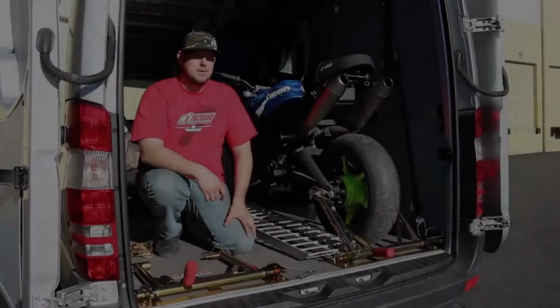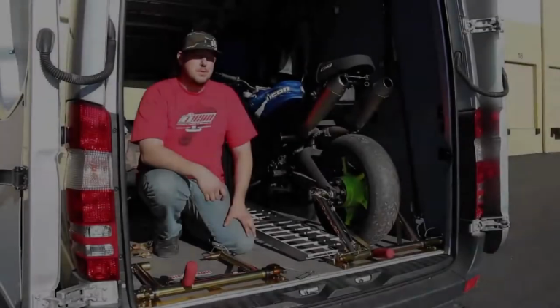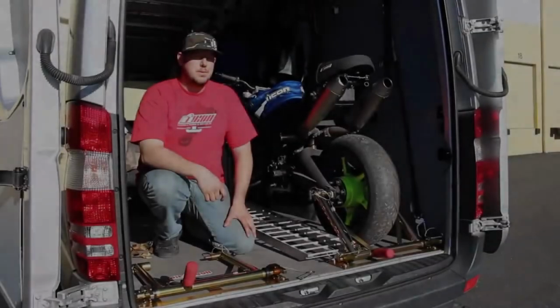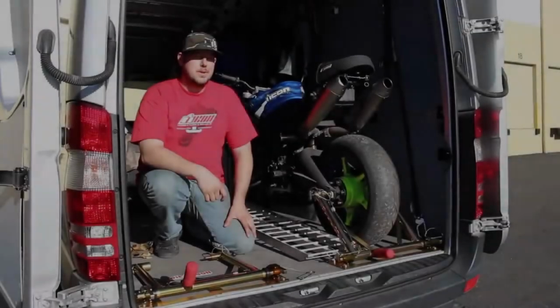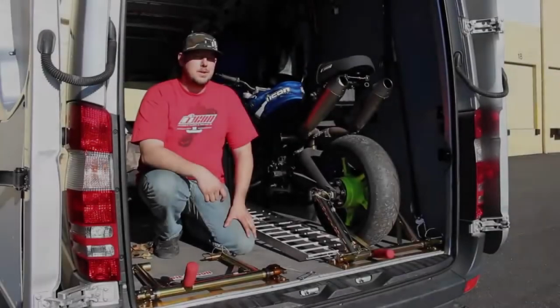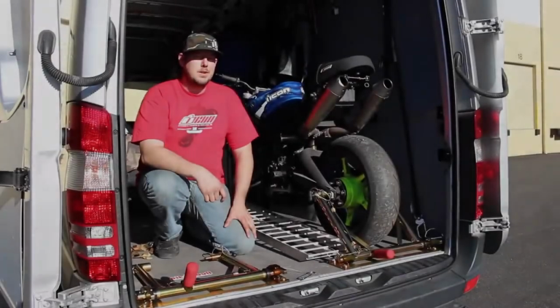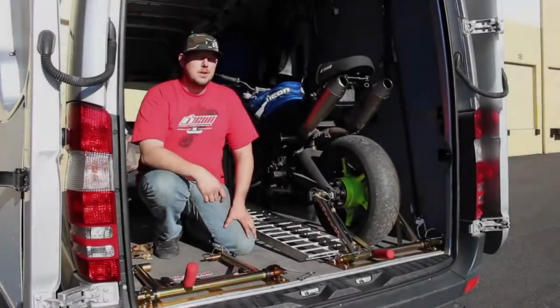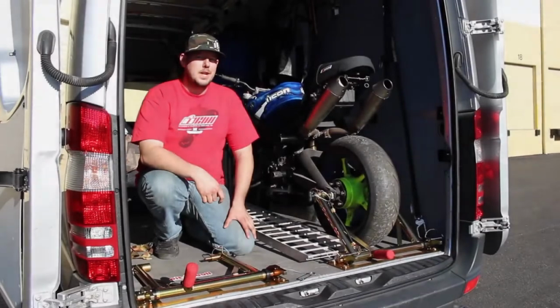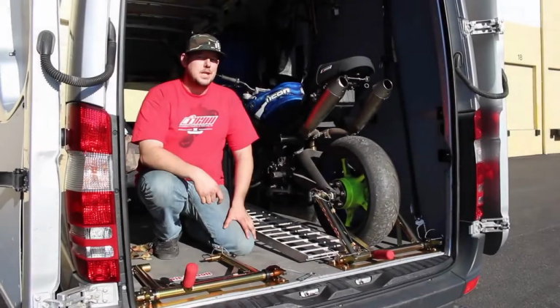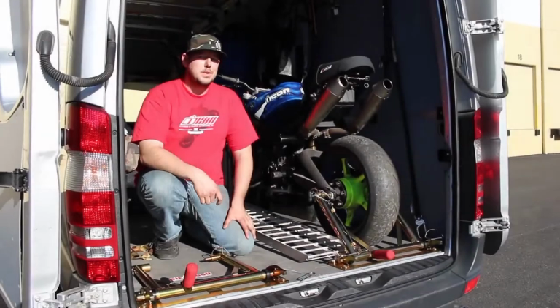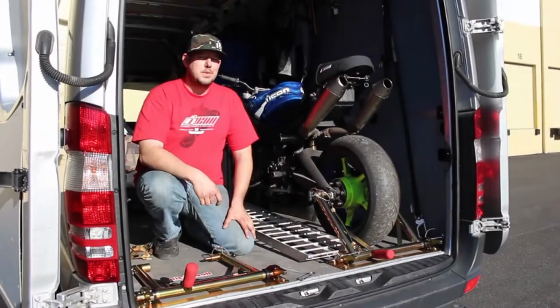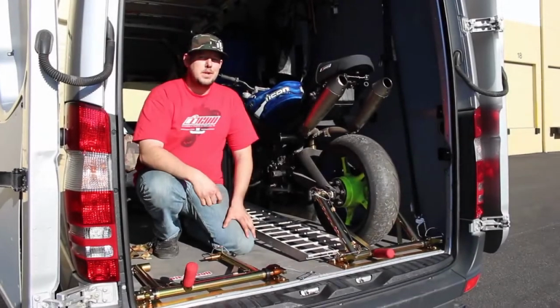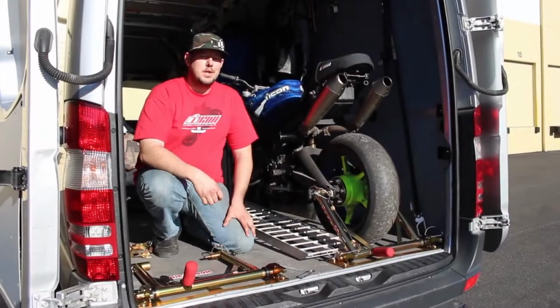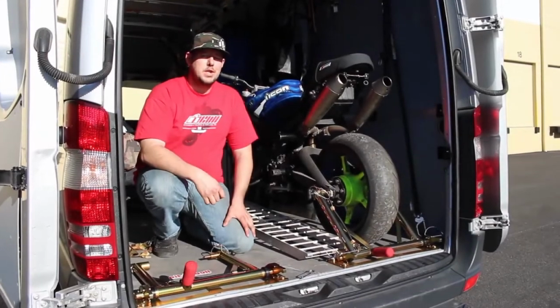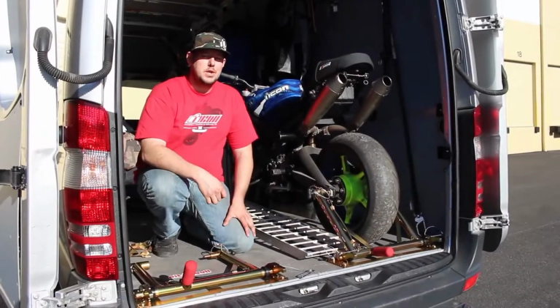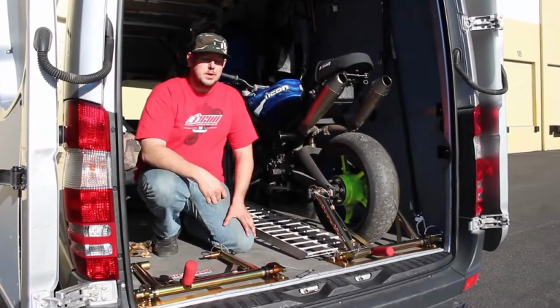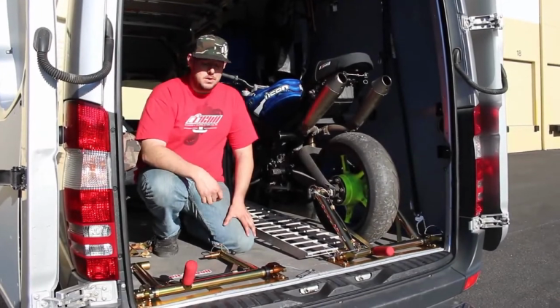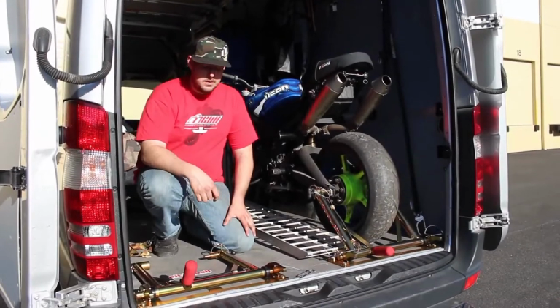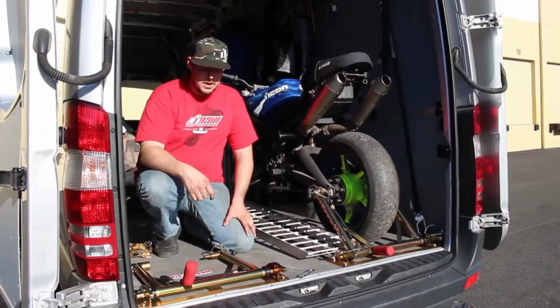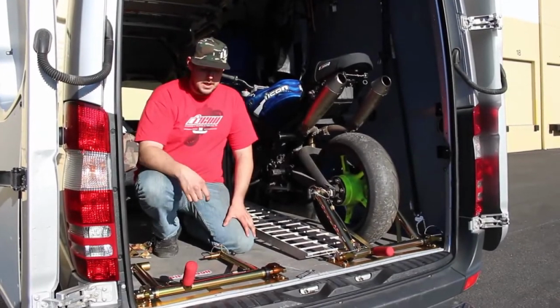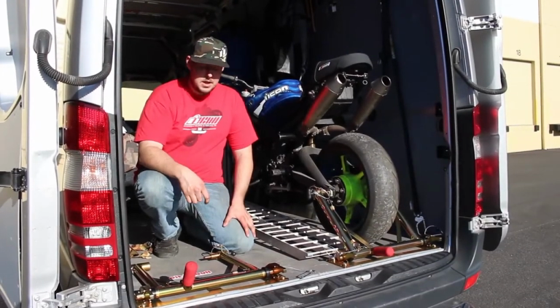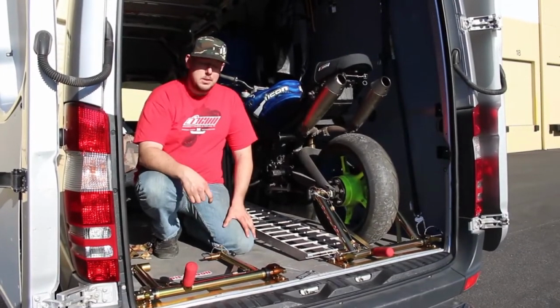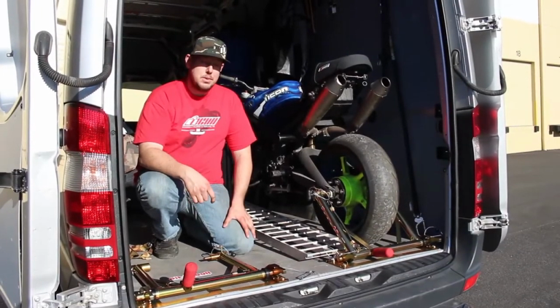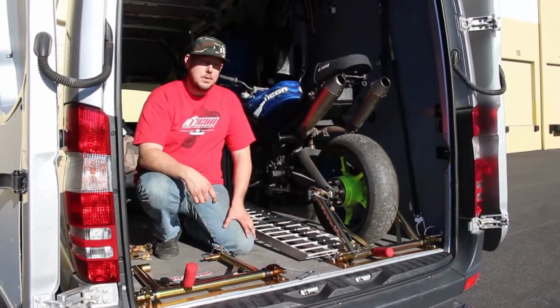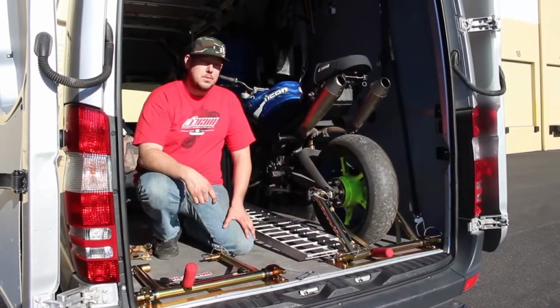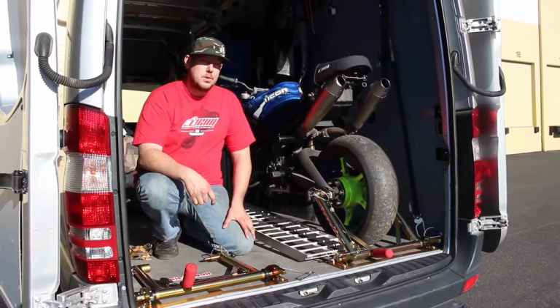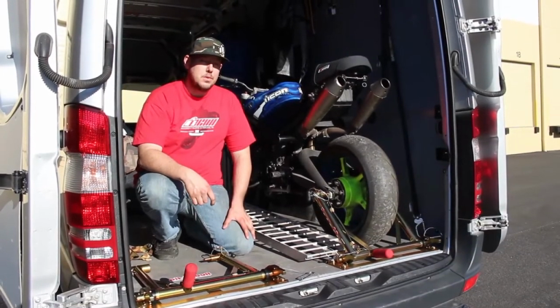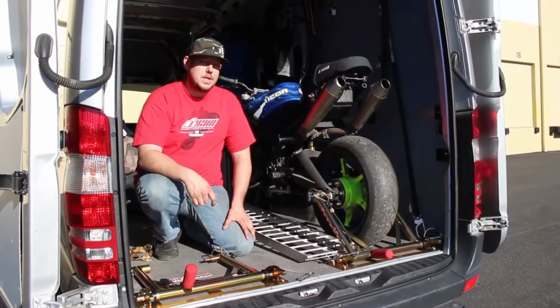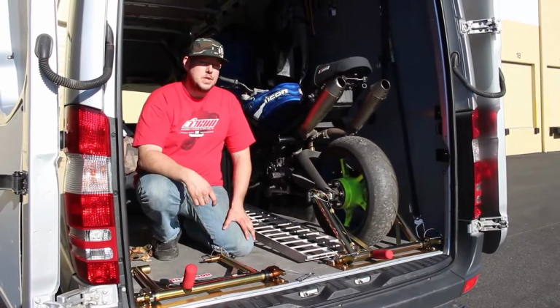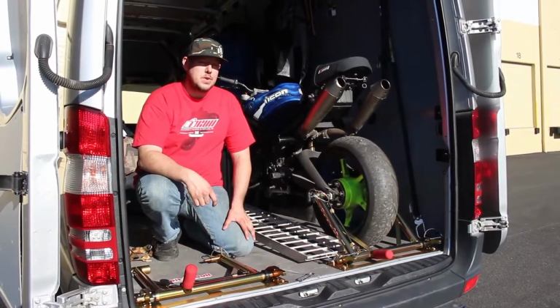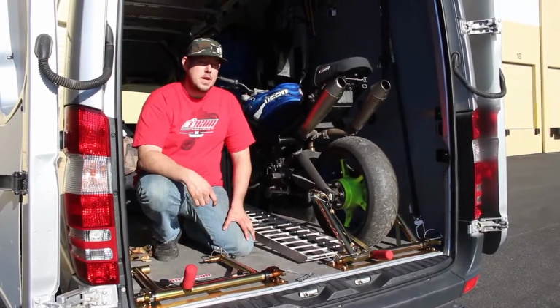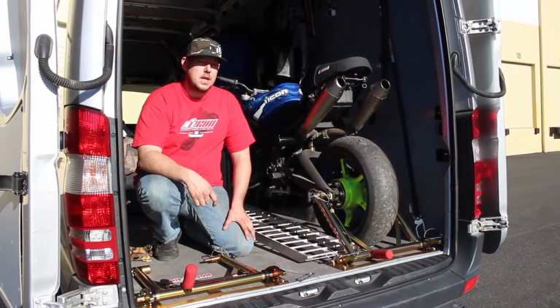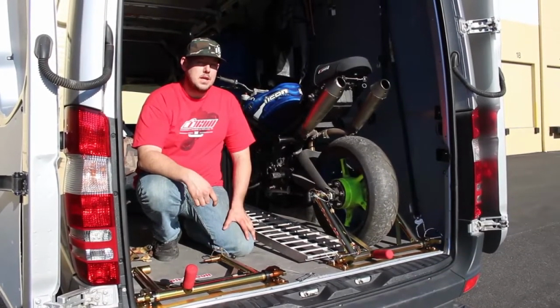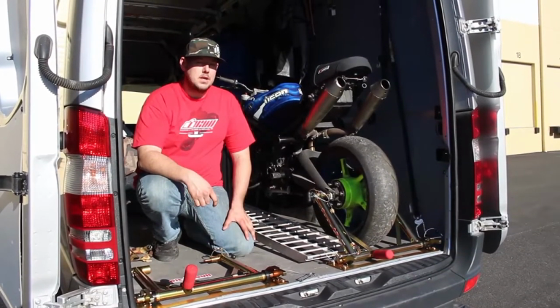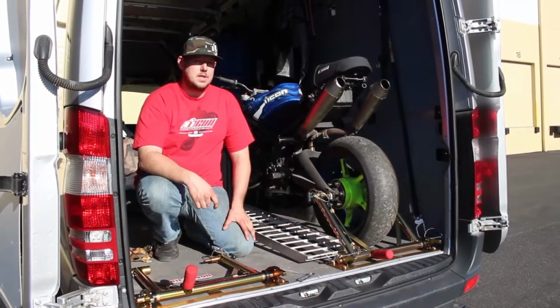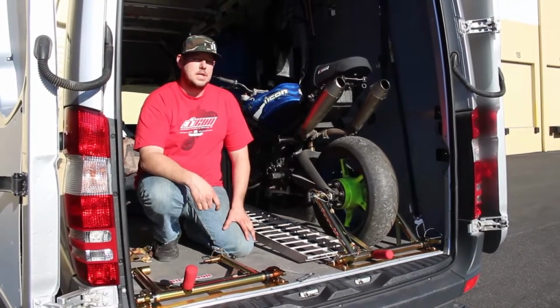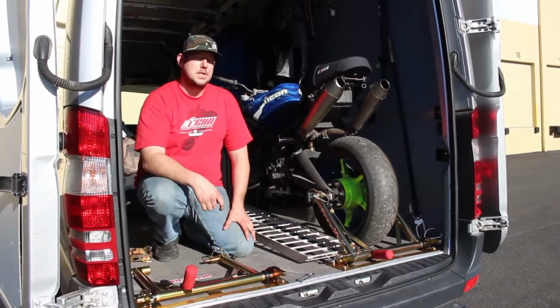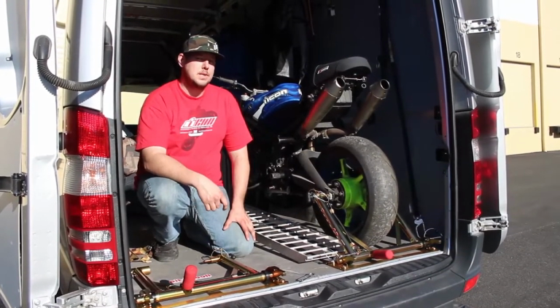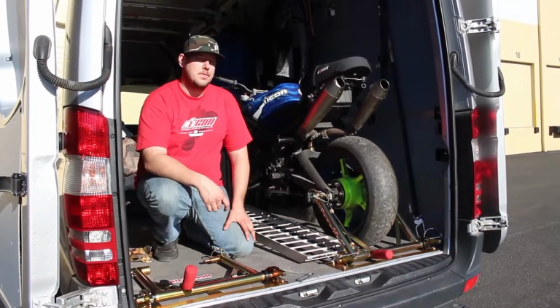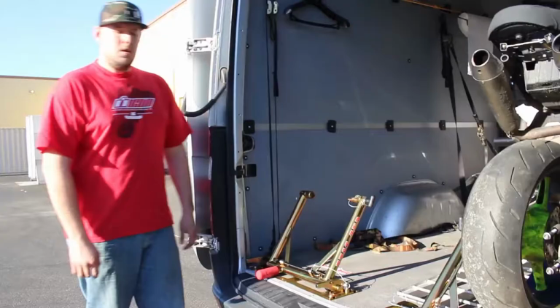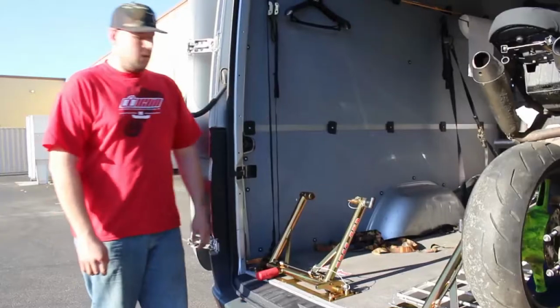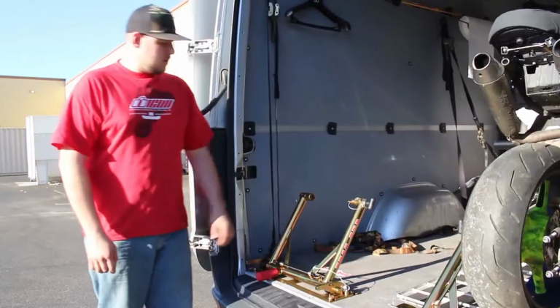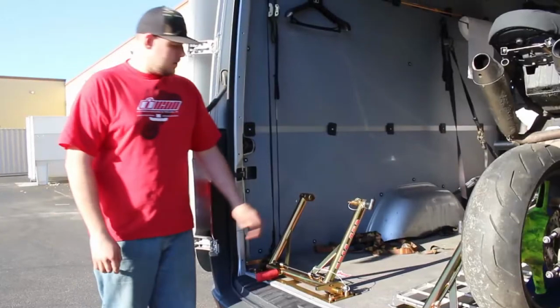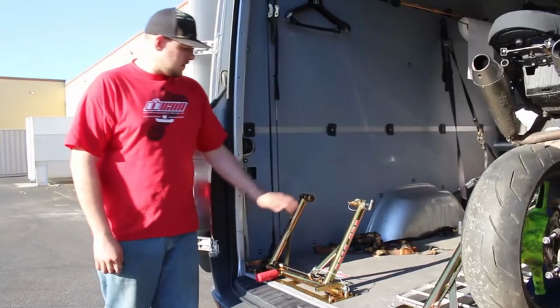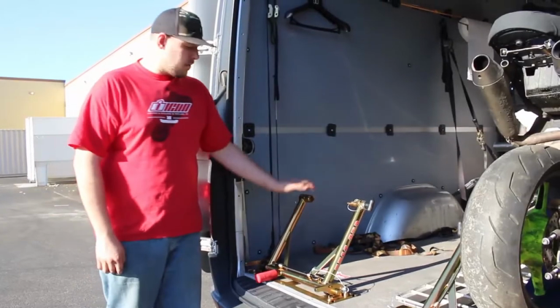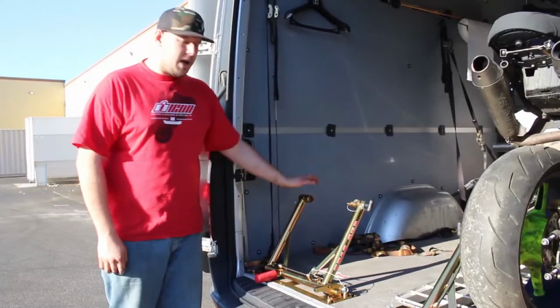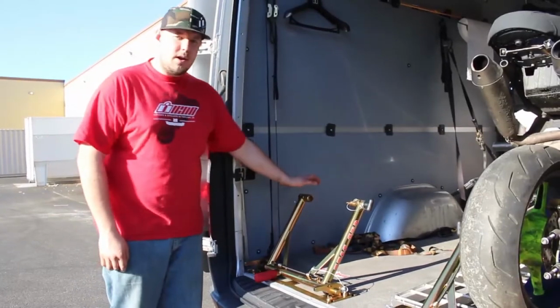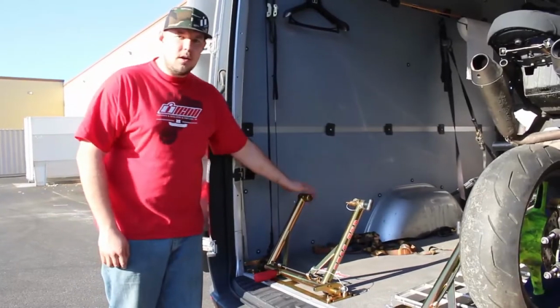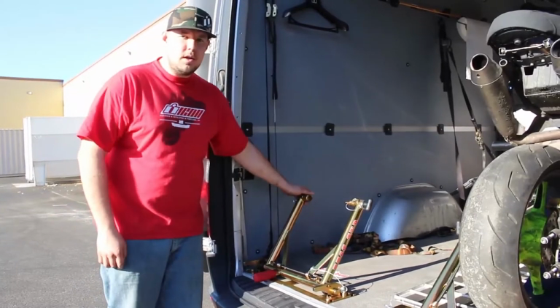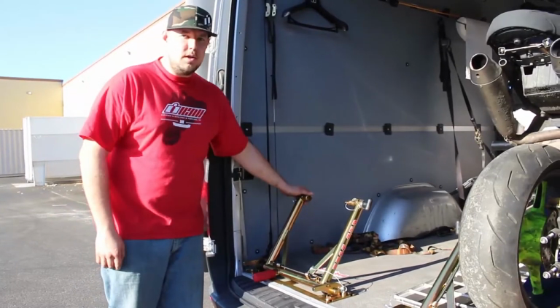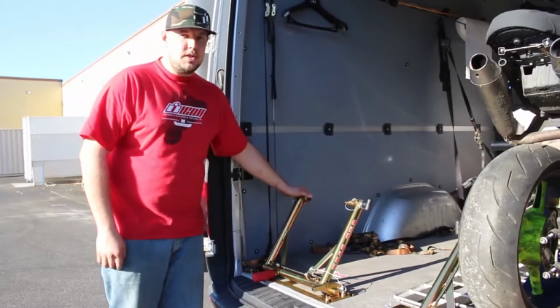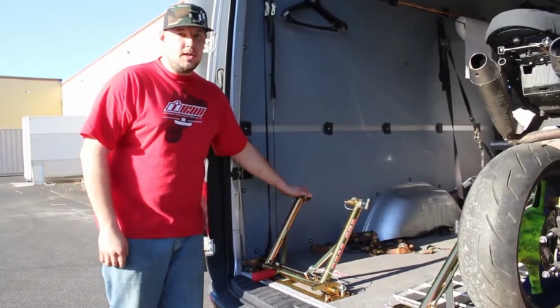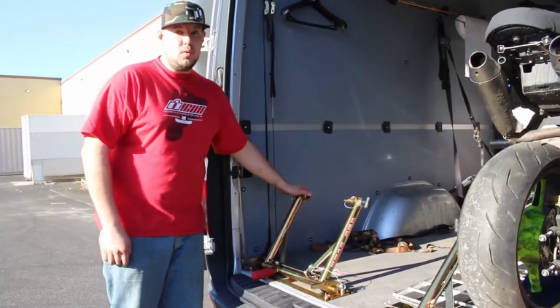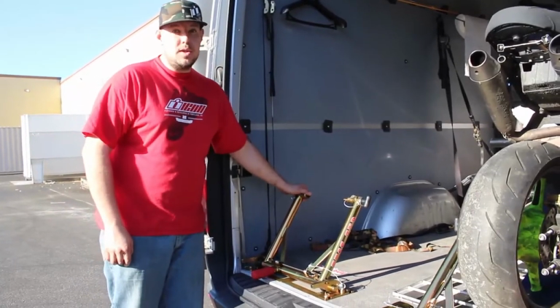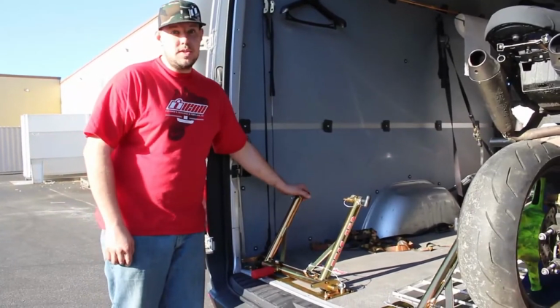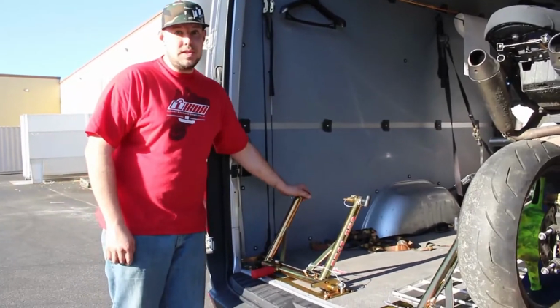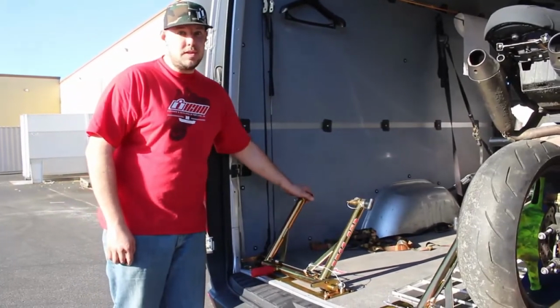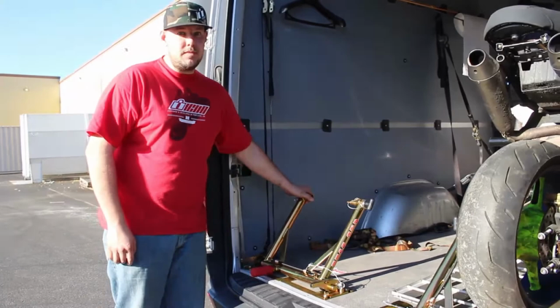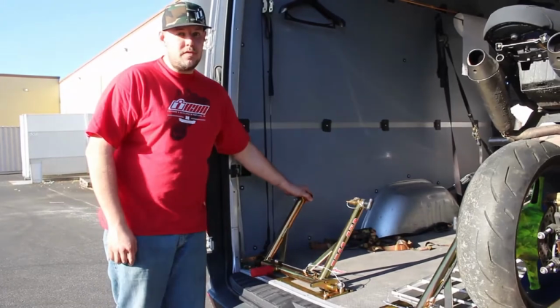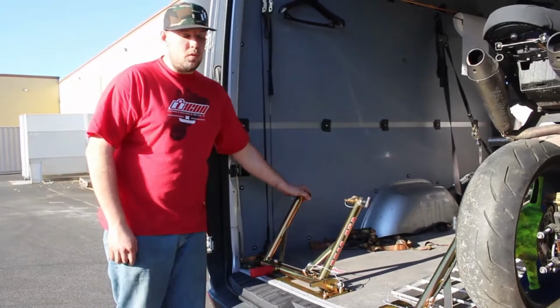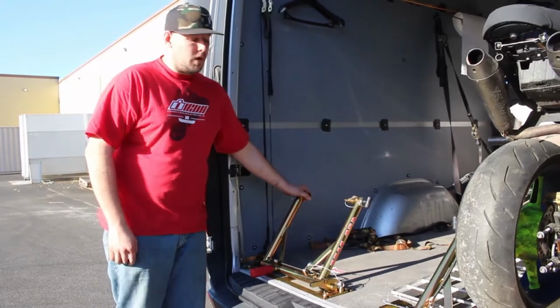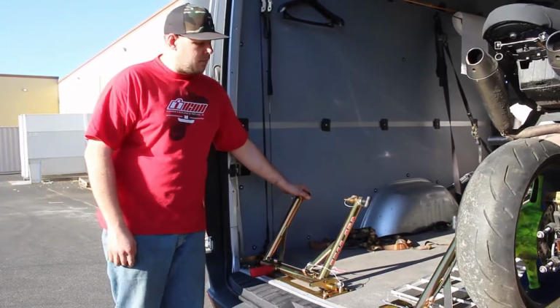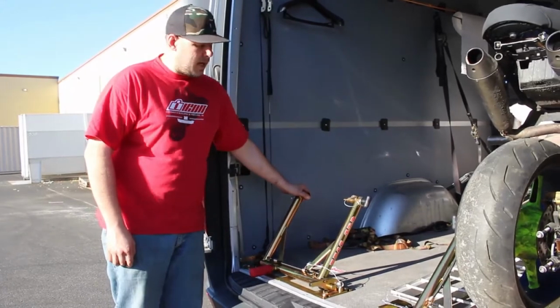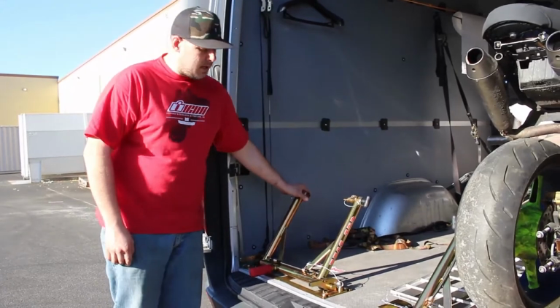This is Bill Miller and I just wanted to show you the Pitbull Restraint System. Right here you see one system for one bike.